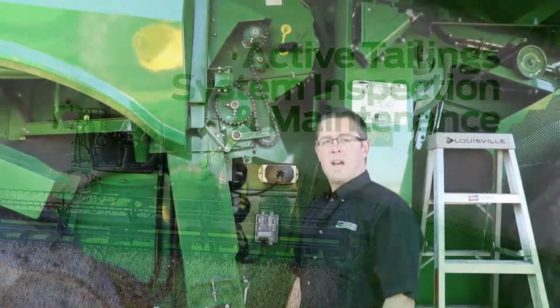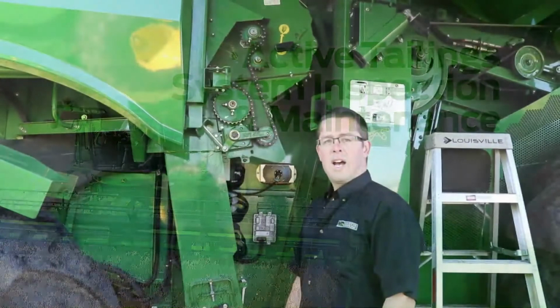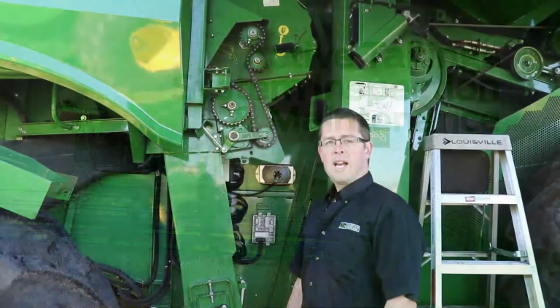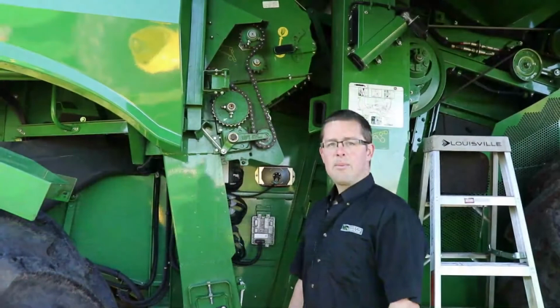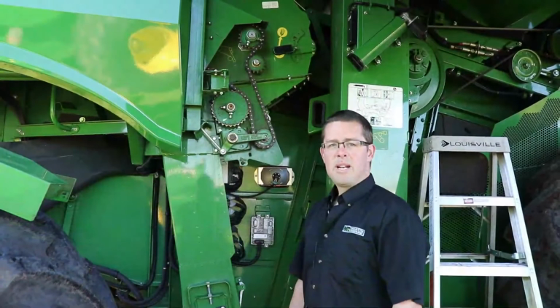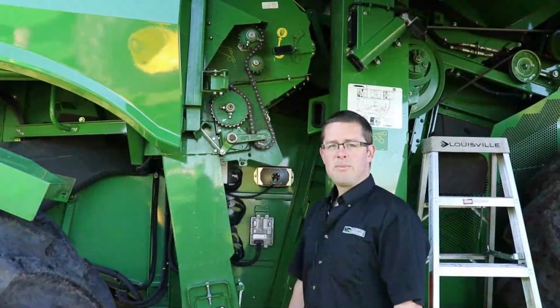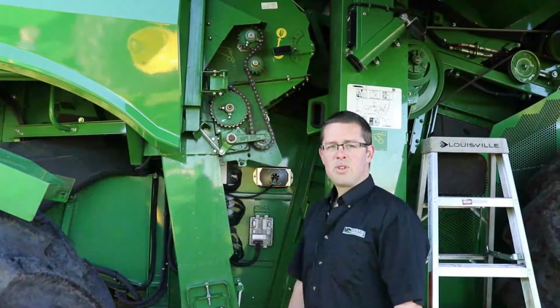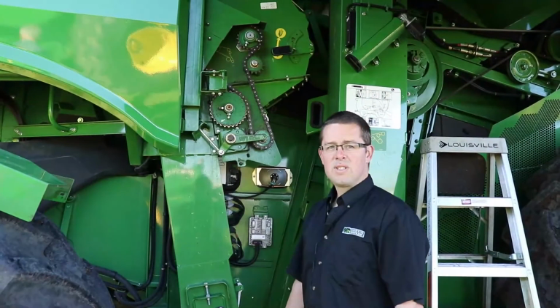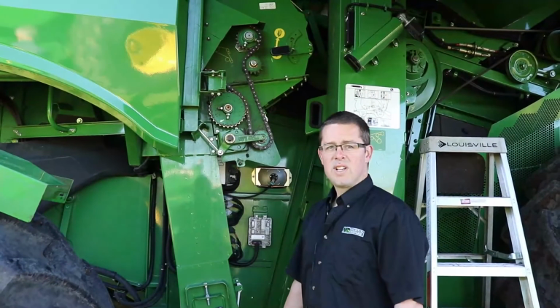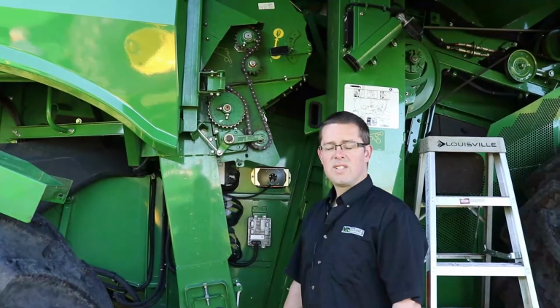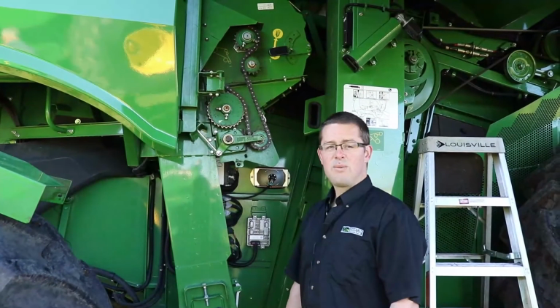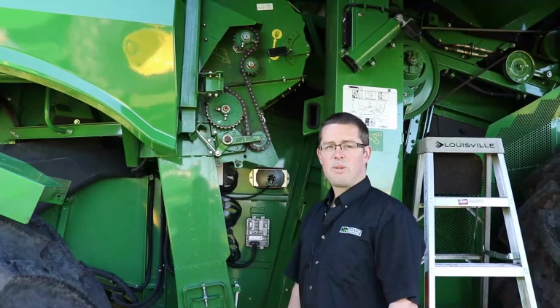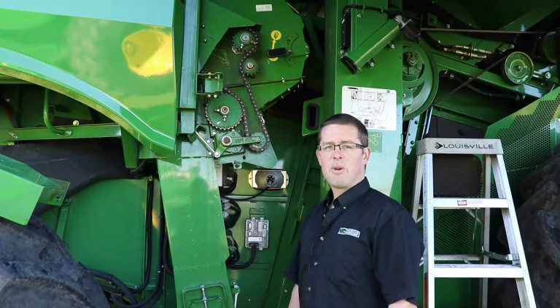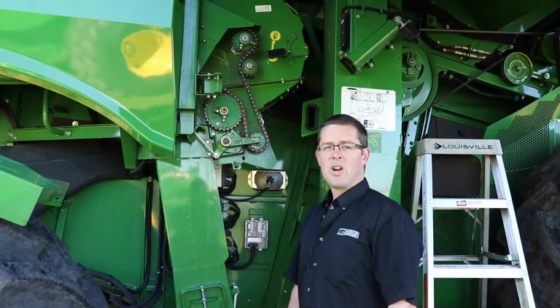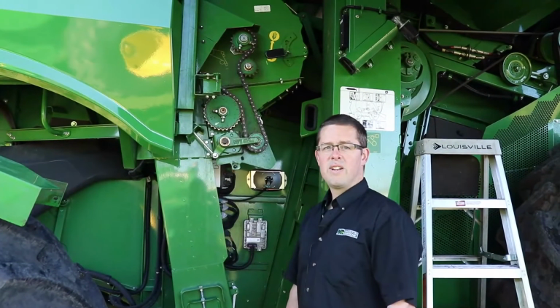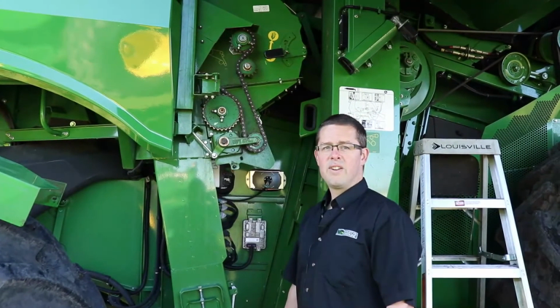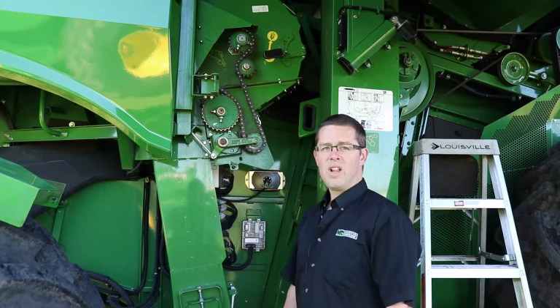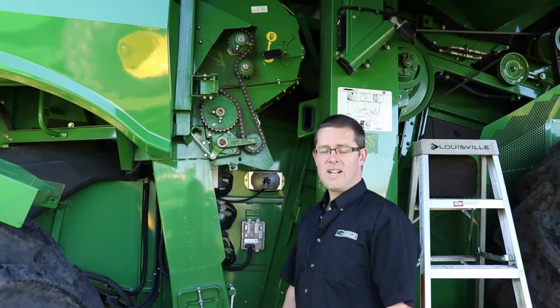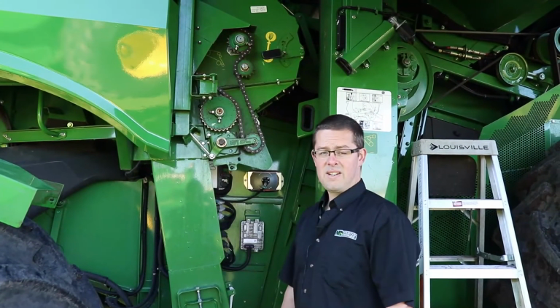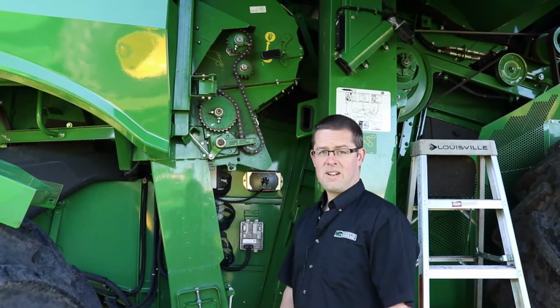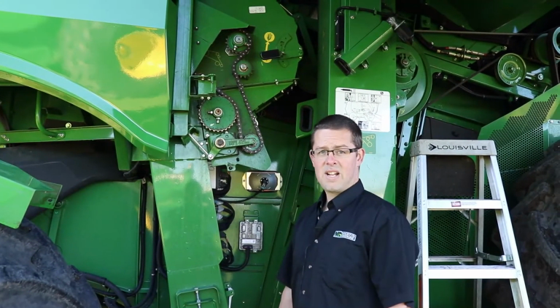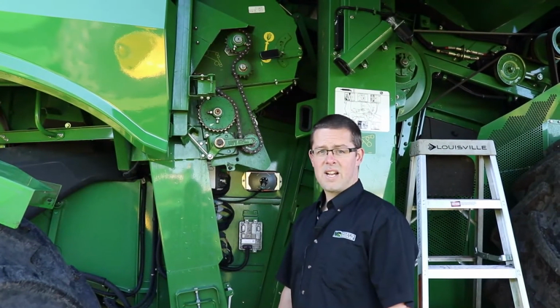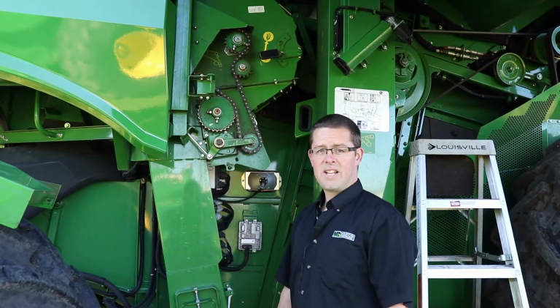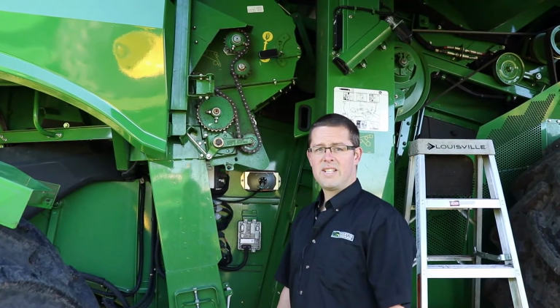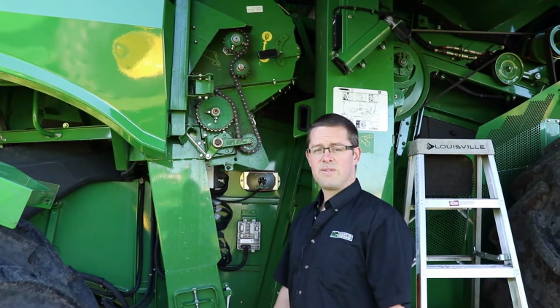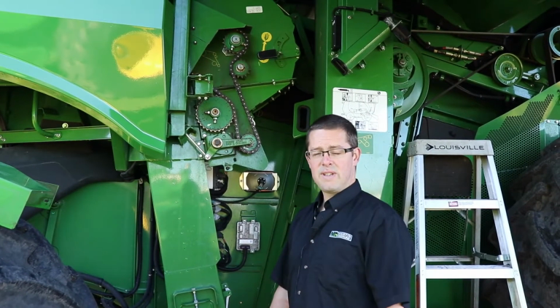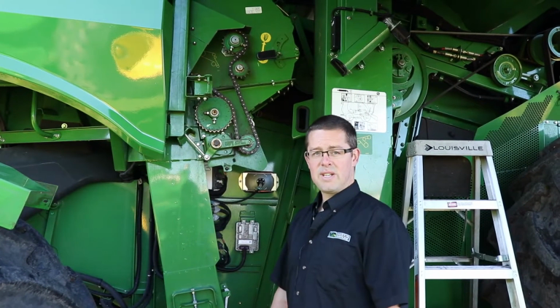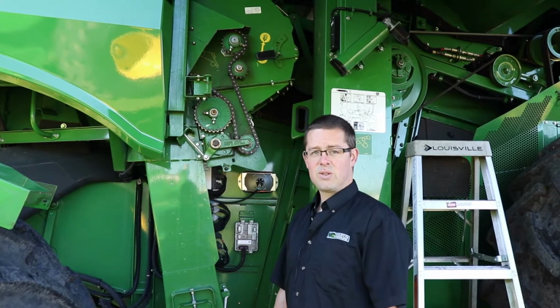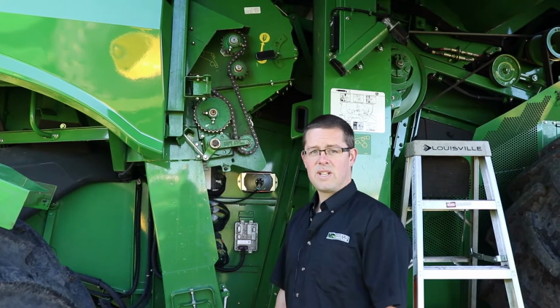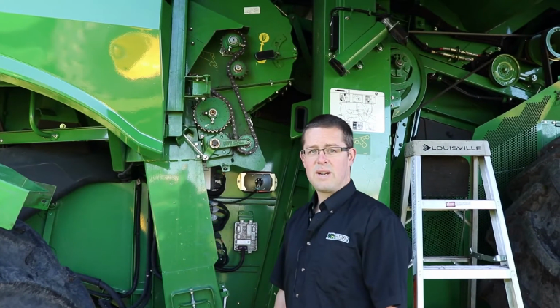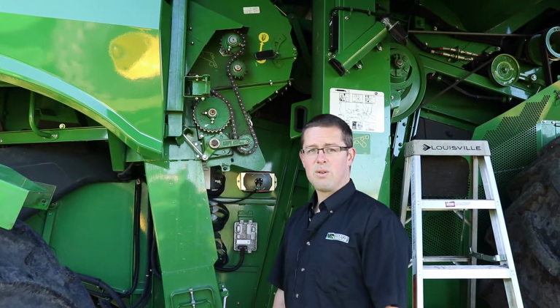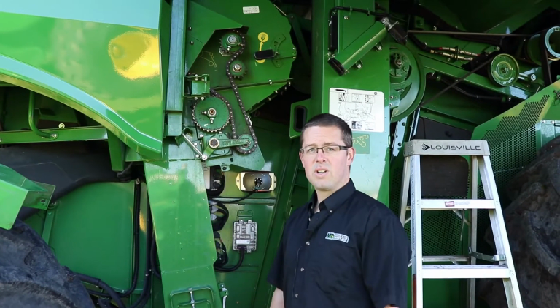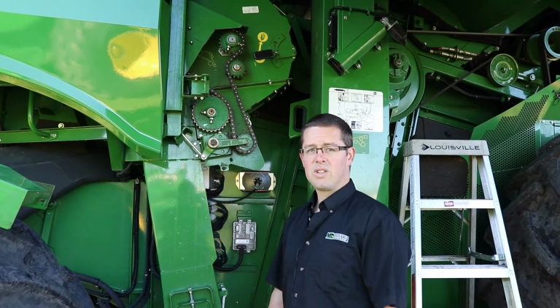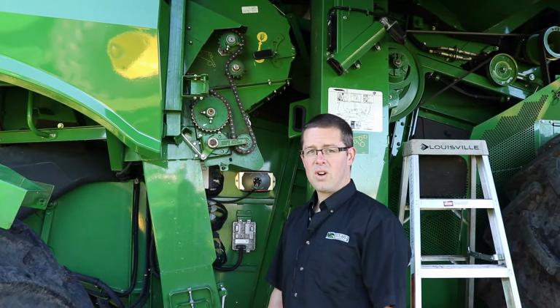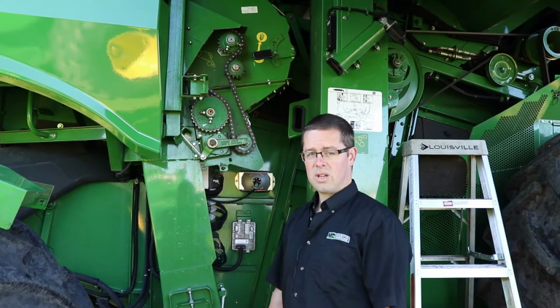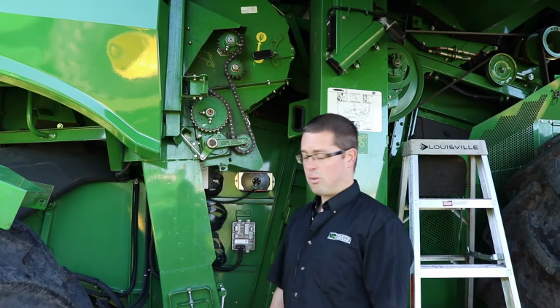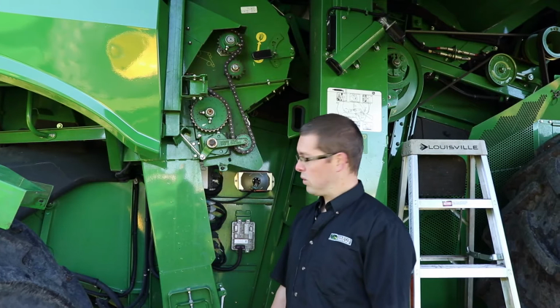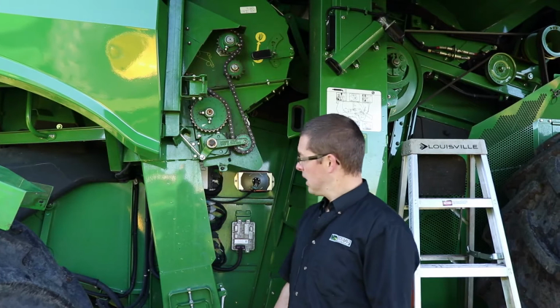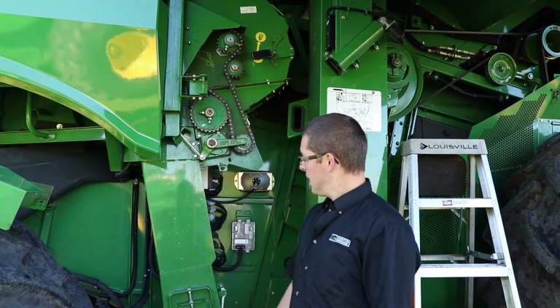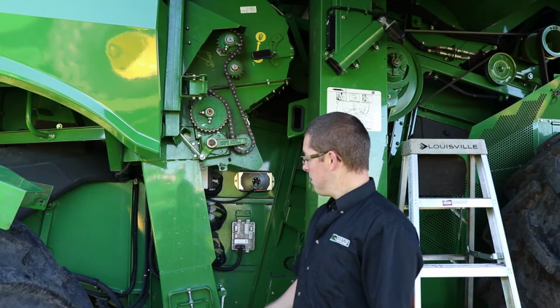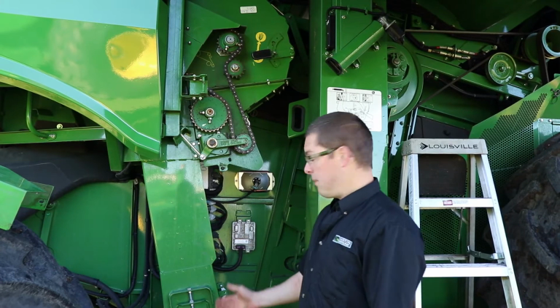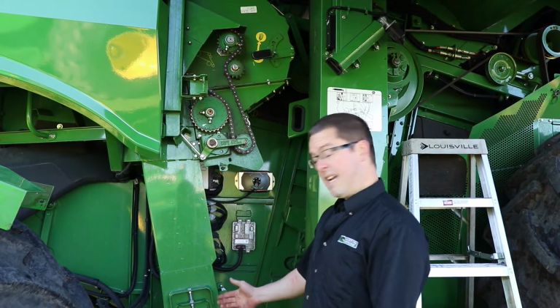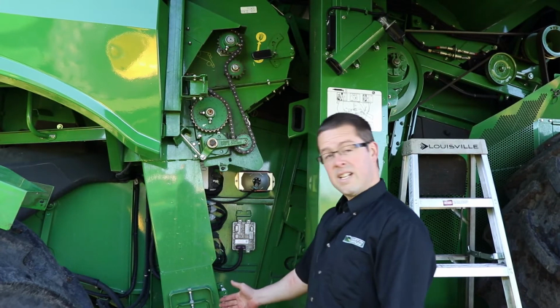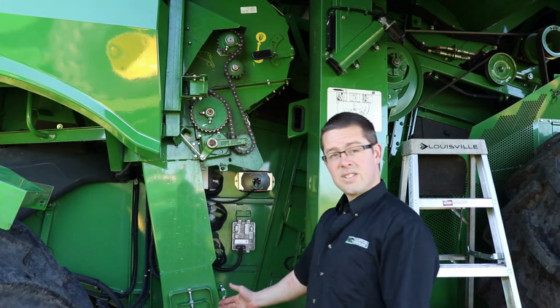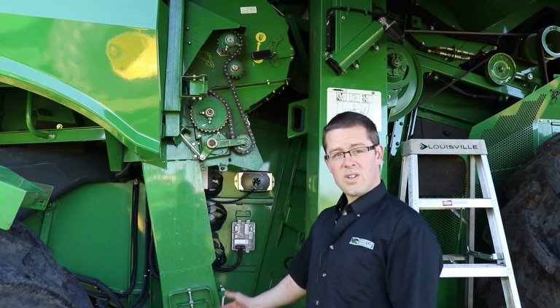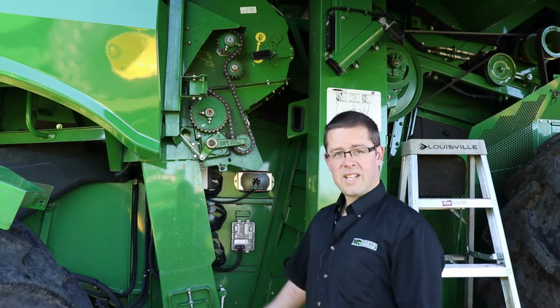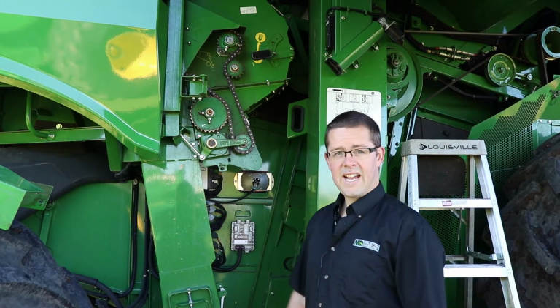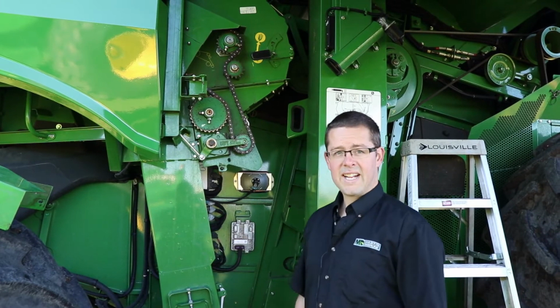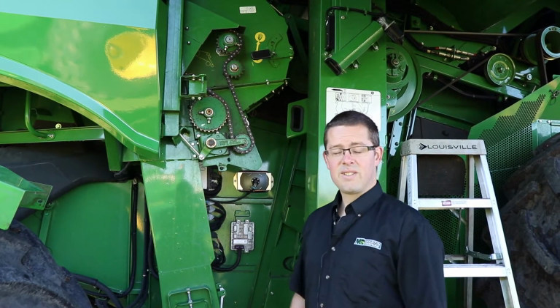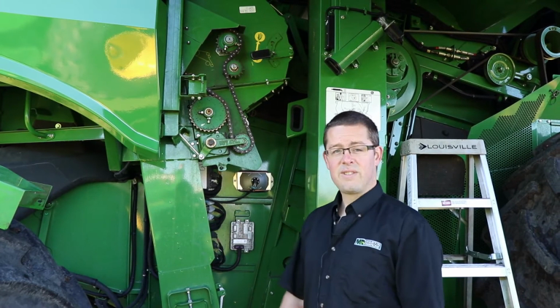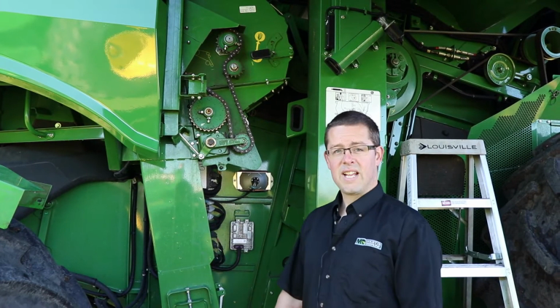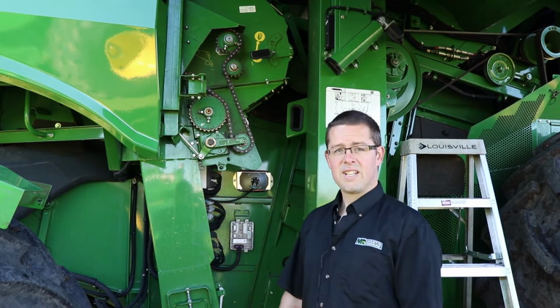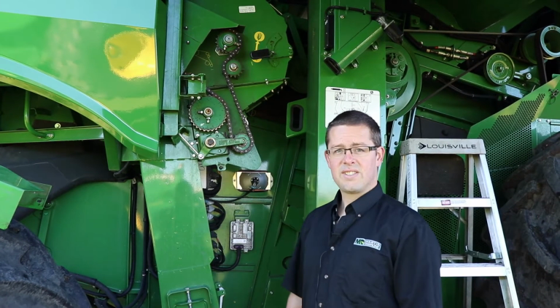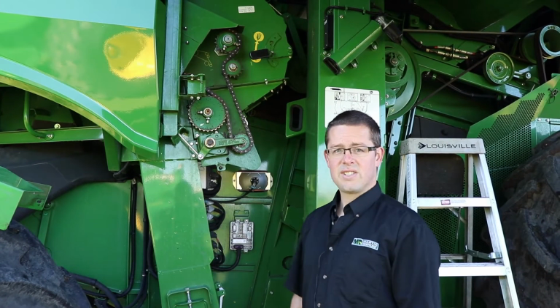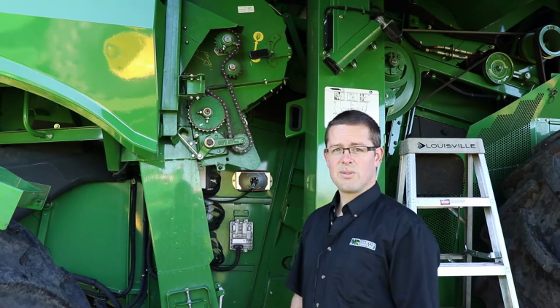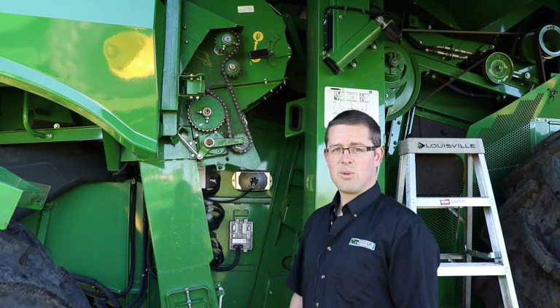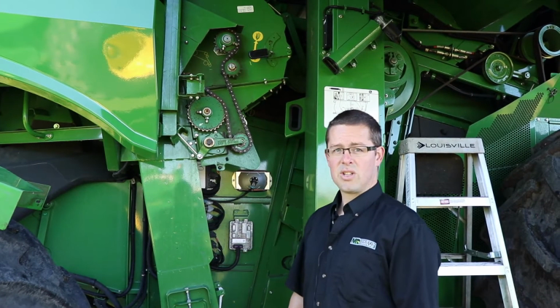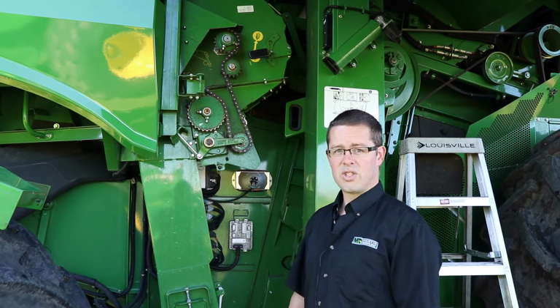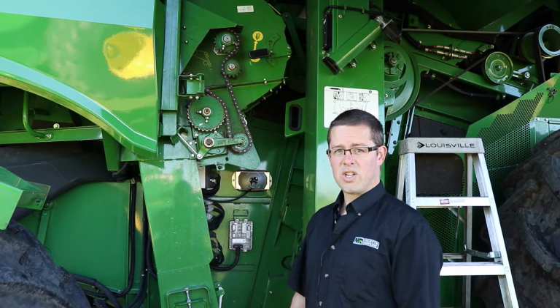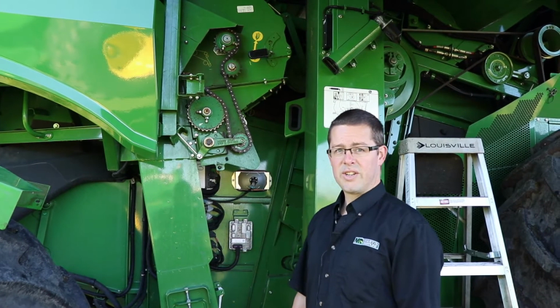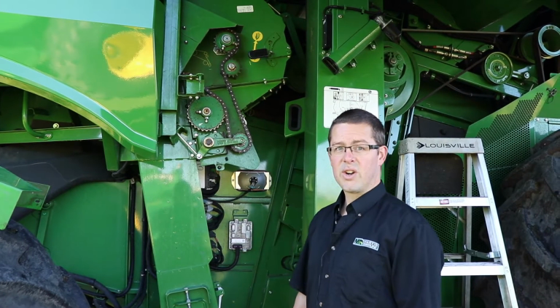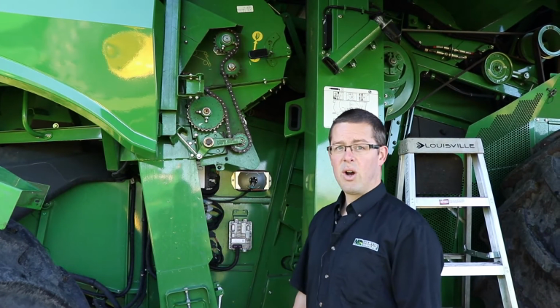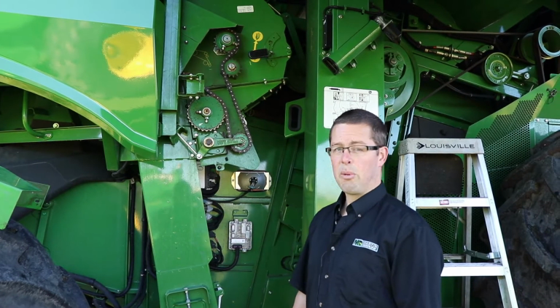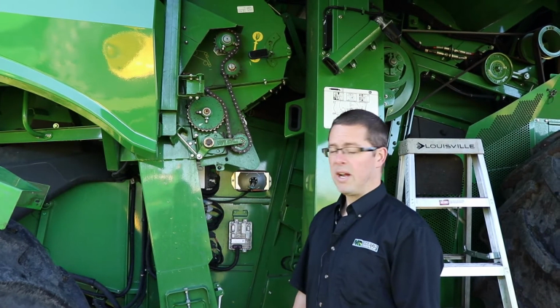Hi, my name is Chris Hudson with Martin Deerline. In this video today we're going to talk about maintenance on the active tailing system on the John Deere combine.